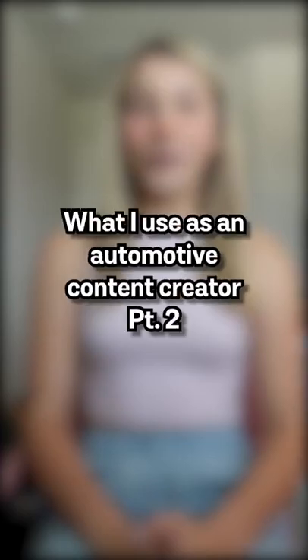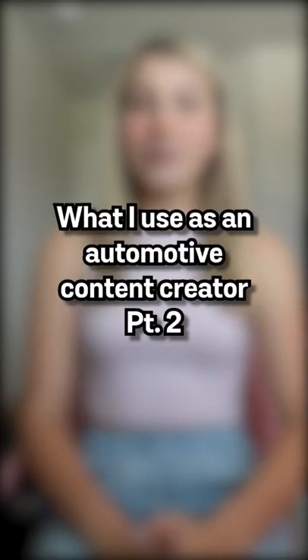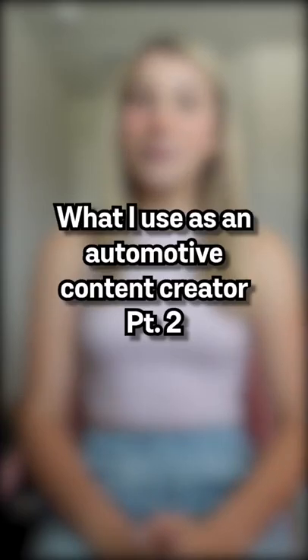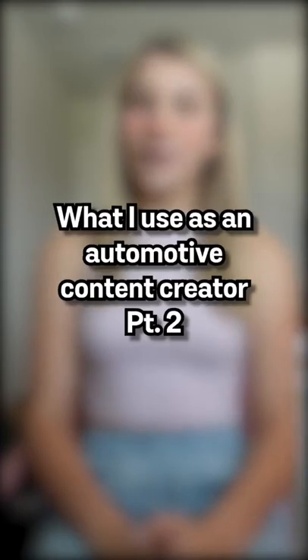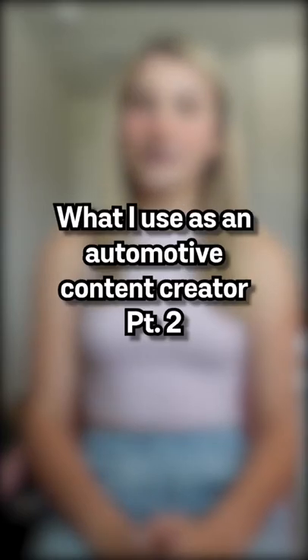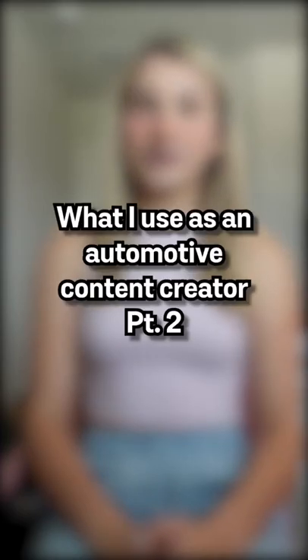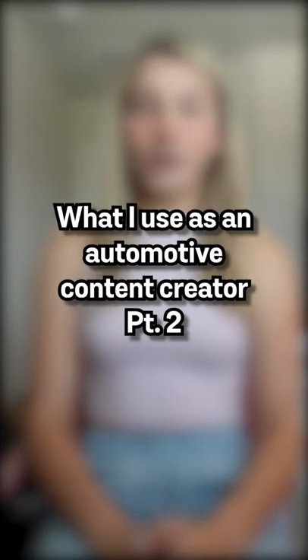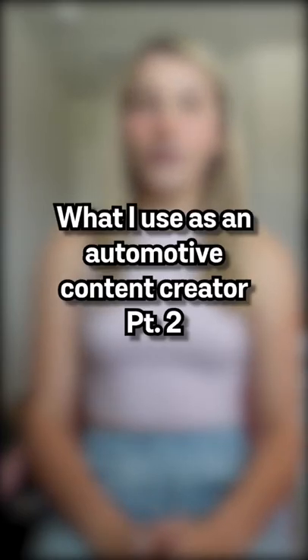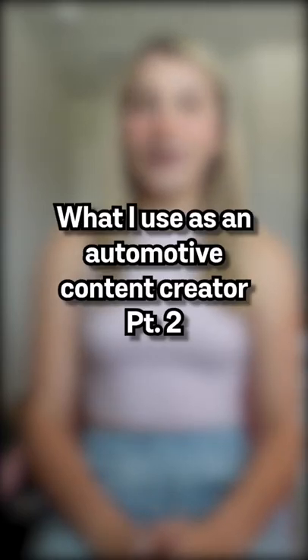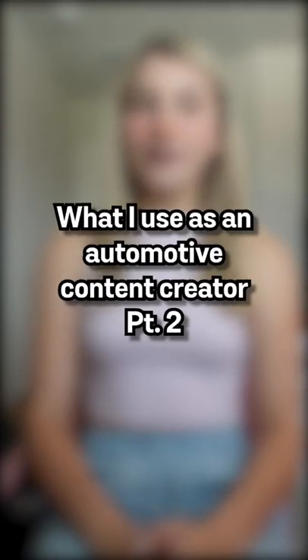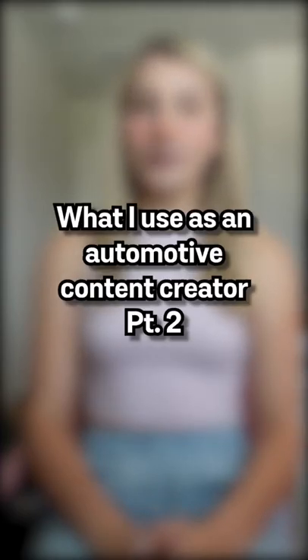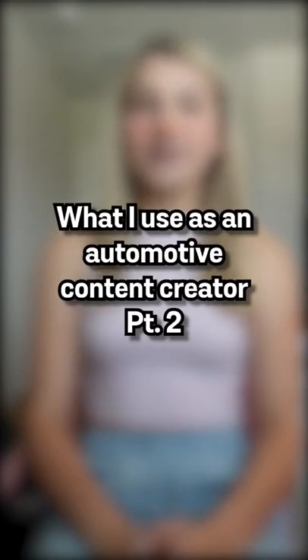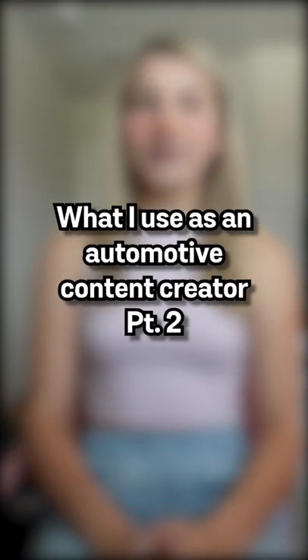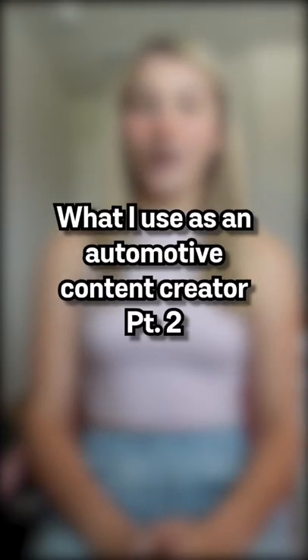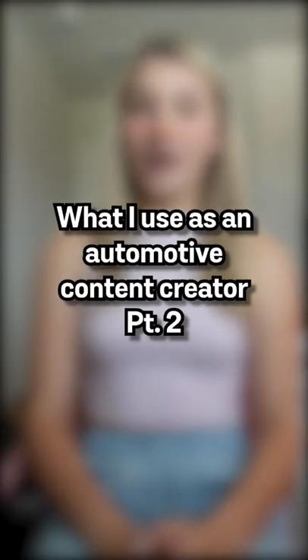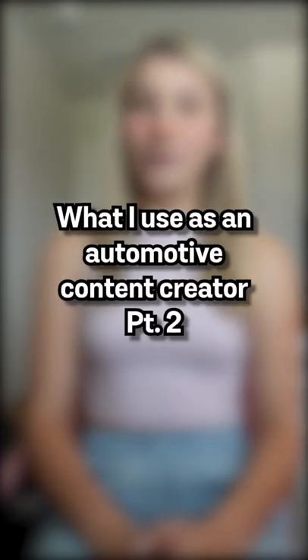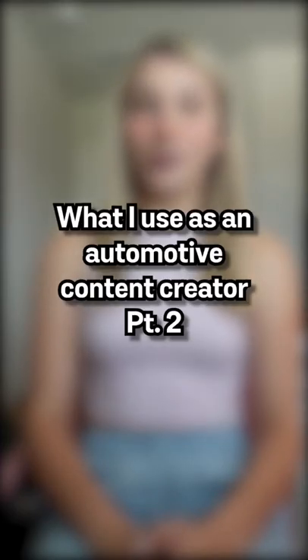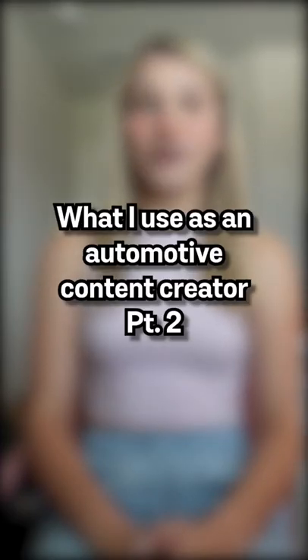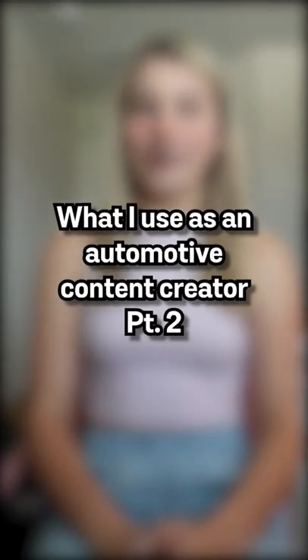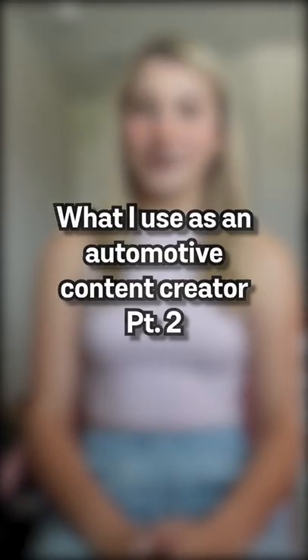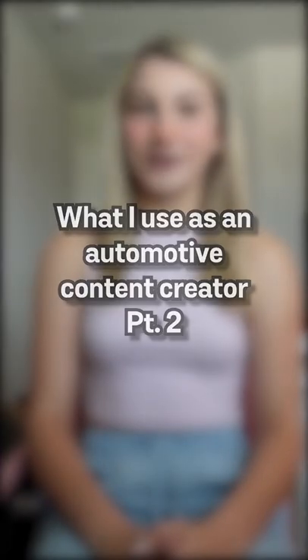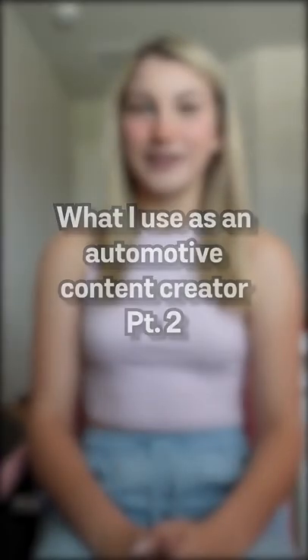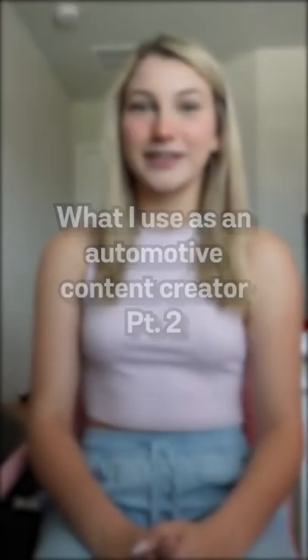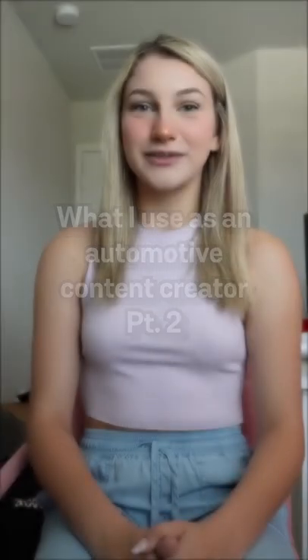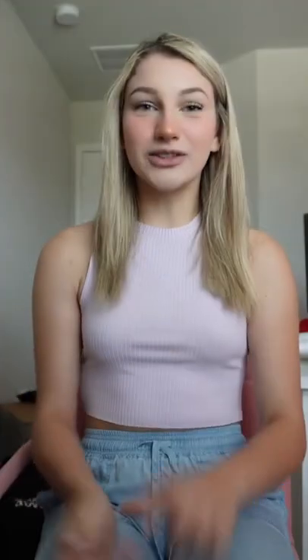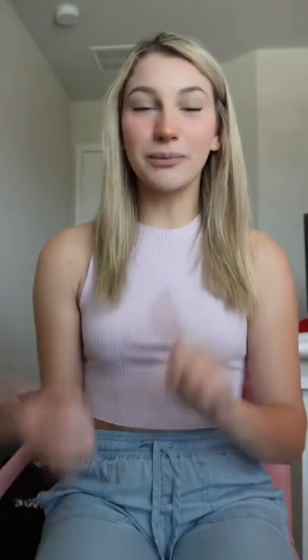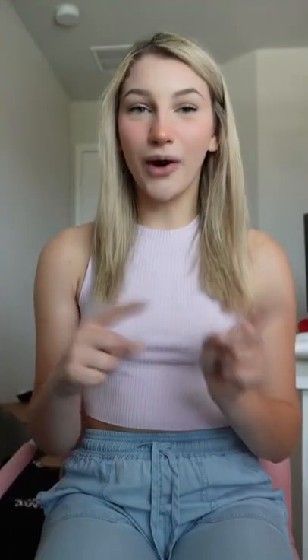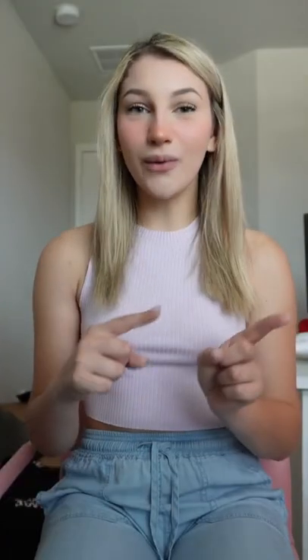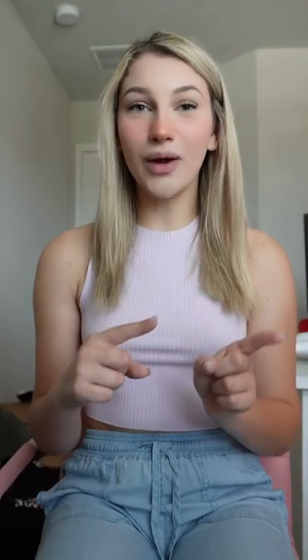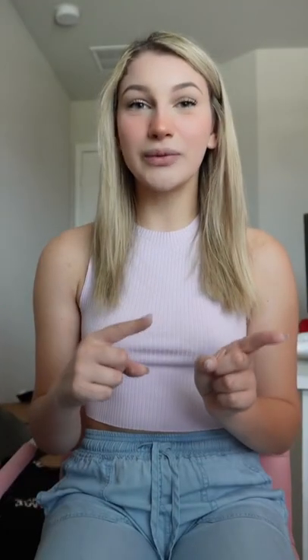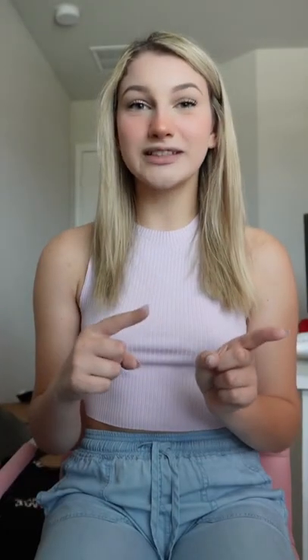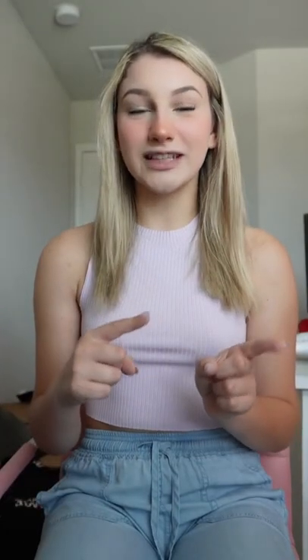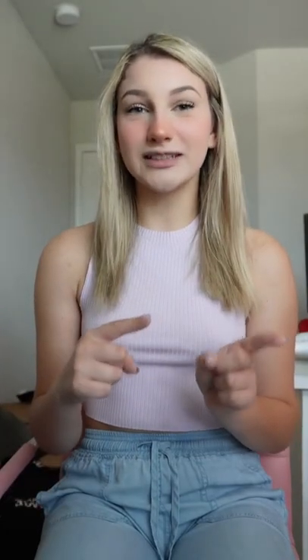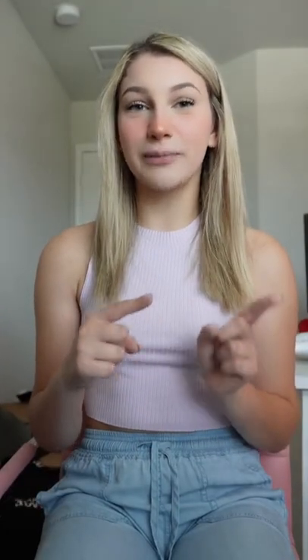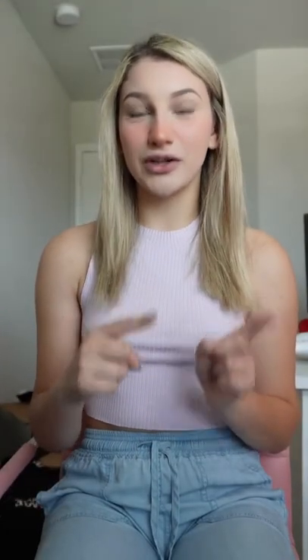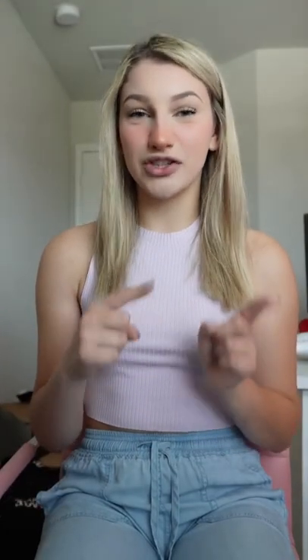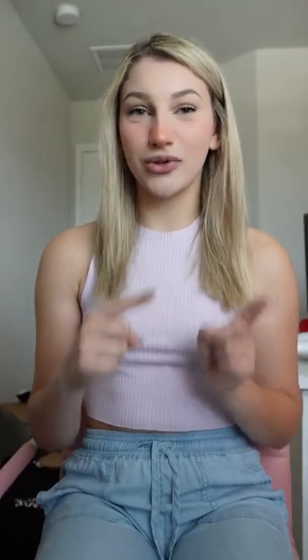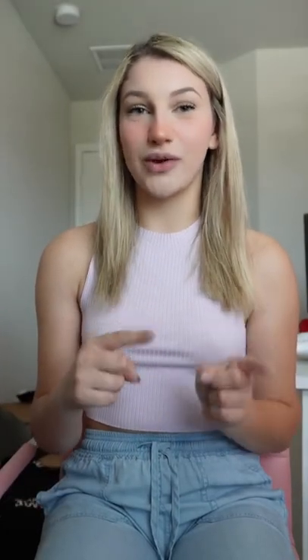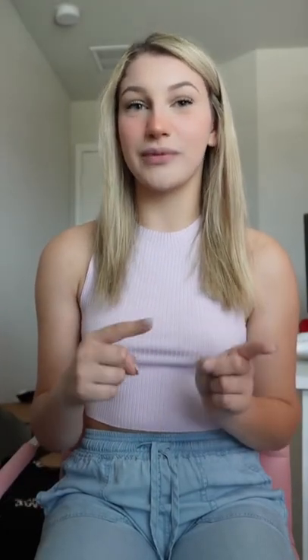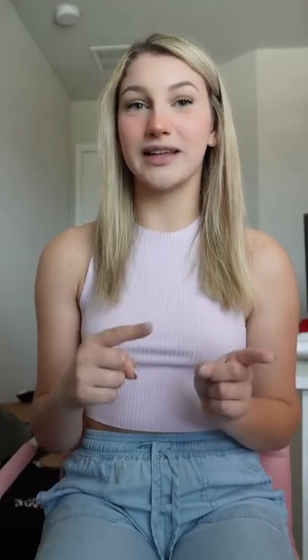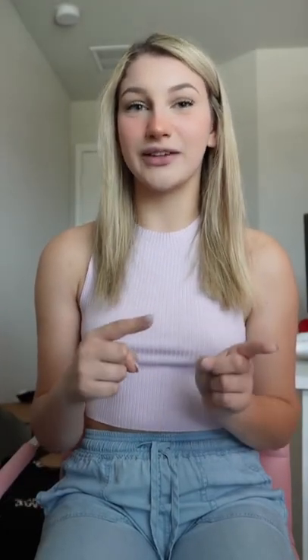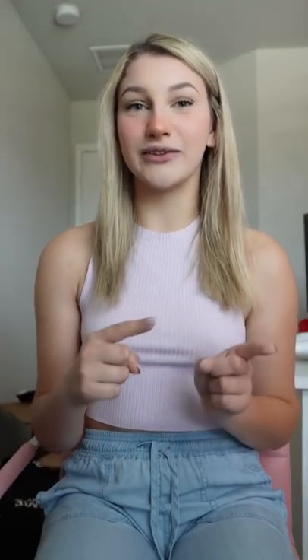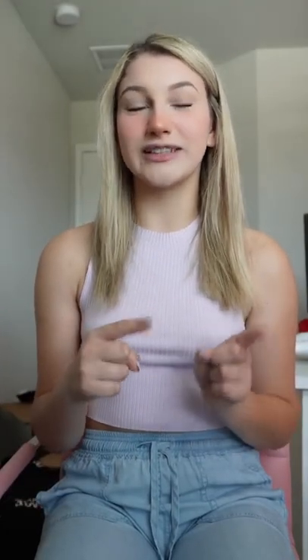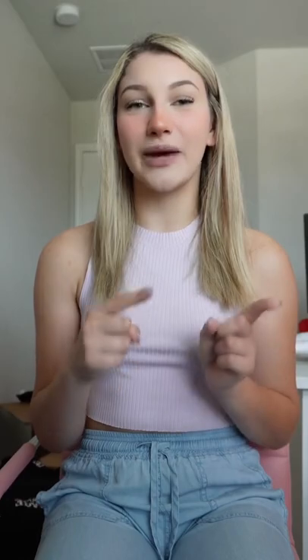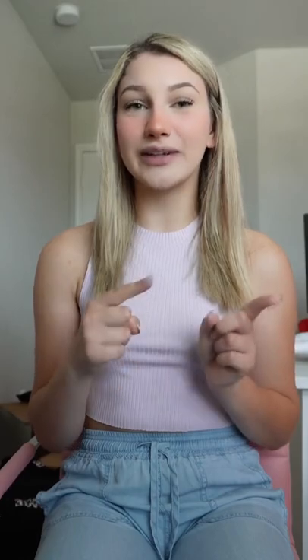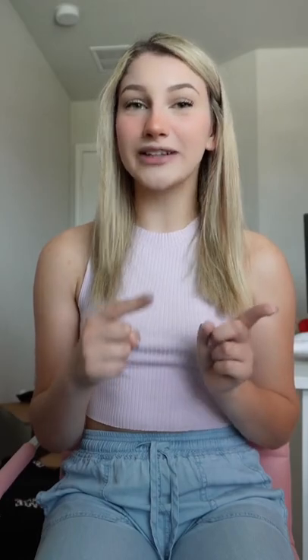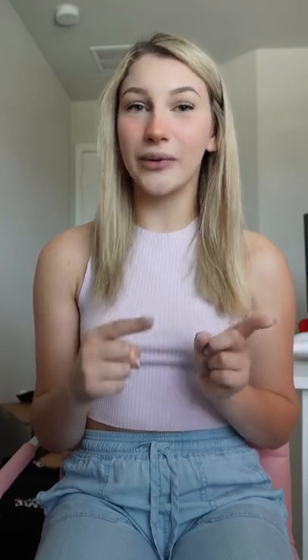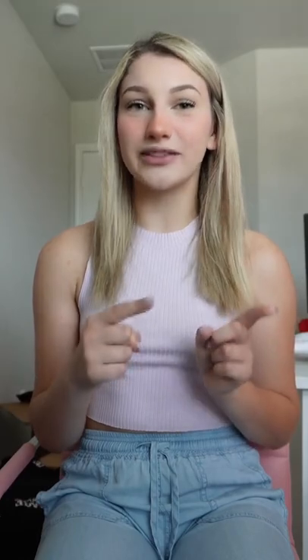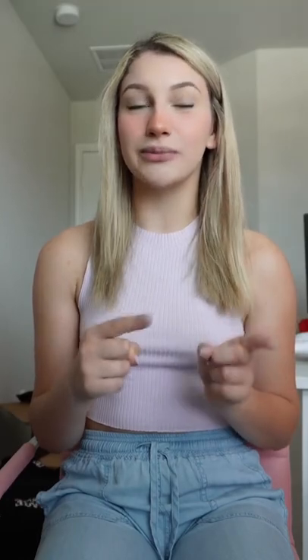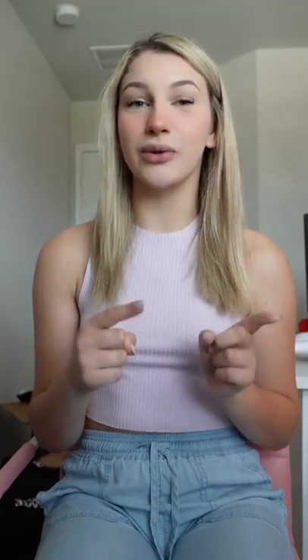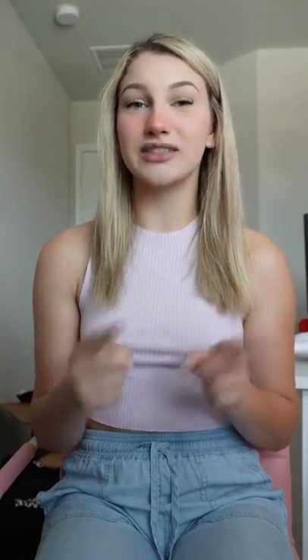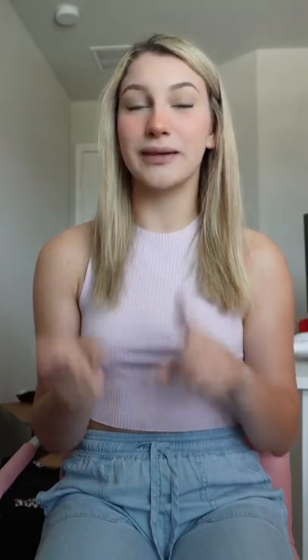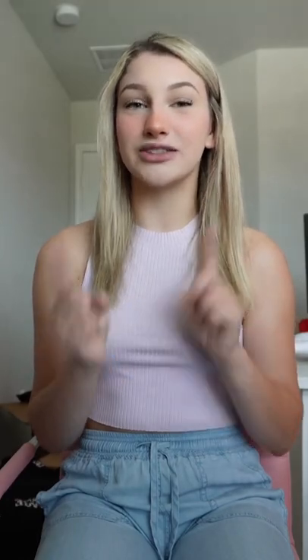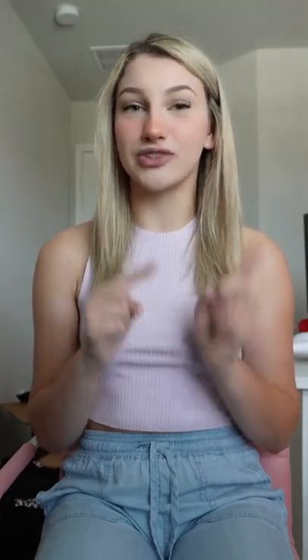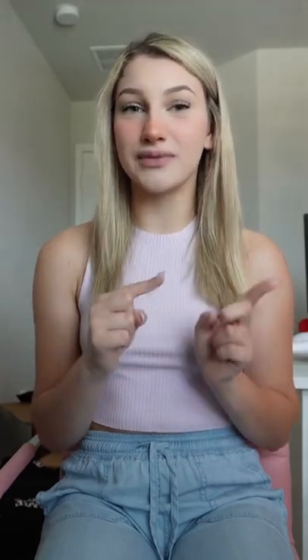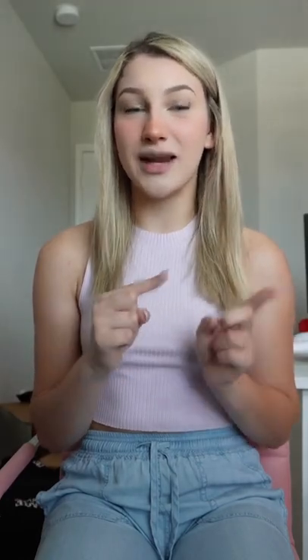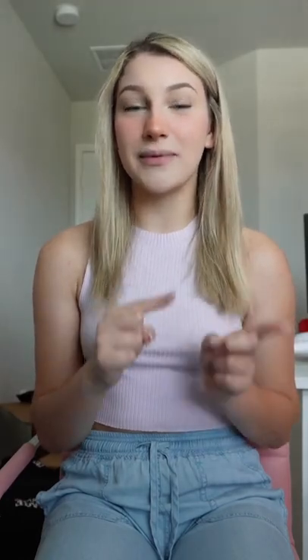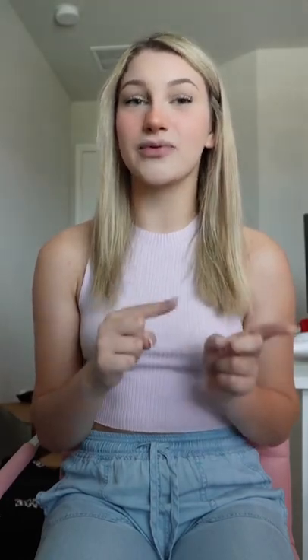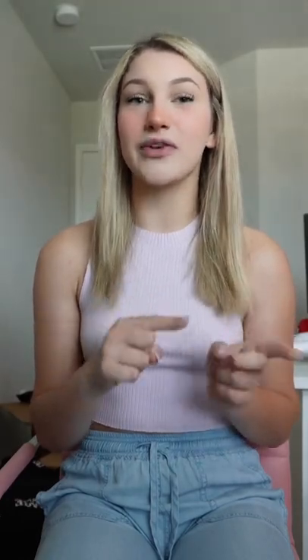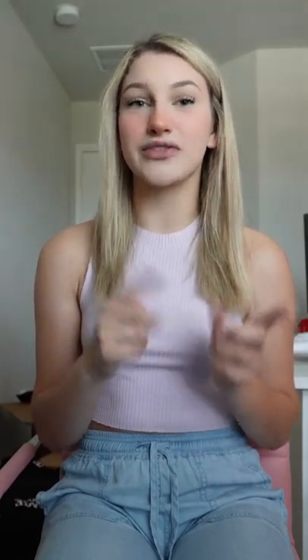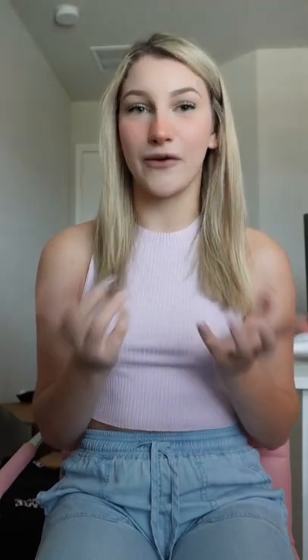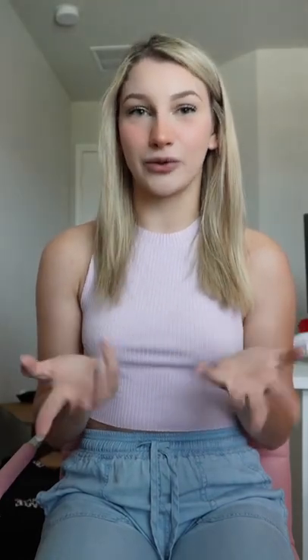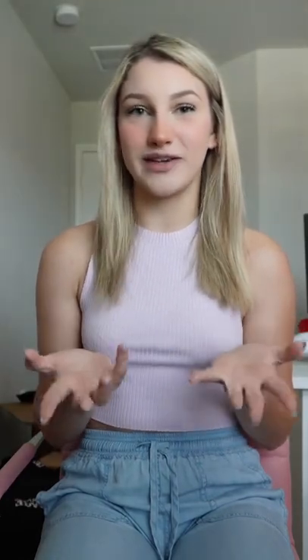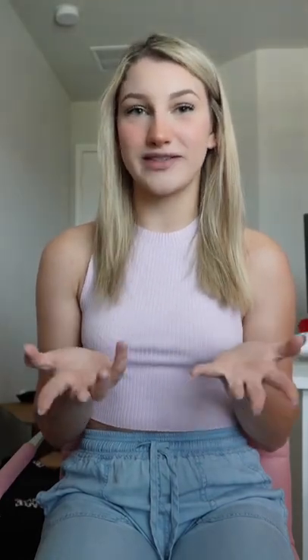Welcome to part 2 of what I use as an automotive content creator. In part 1 we discussed a bunch of the equipment that I use, and now we're going to go into mostly my stream setup as well as softwares.